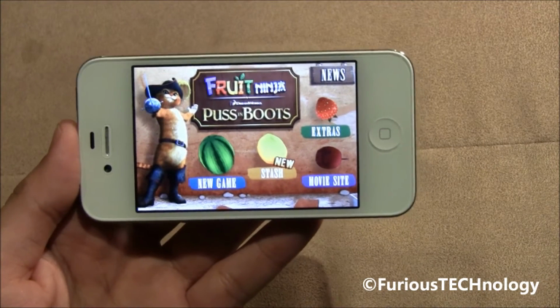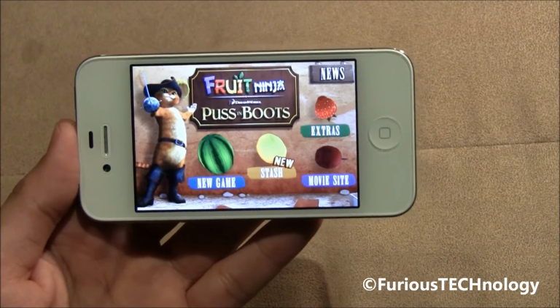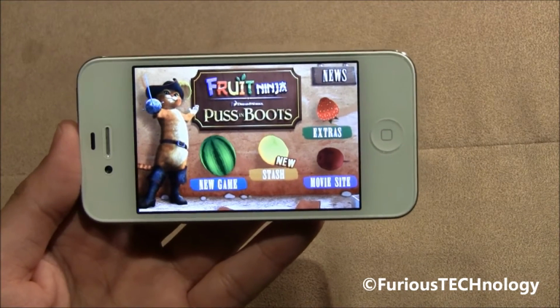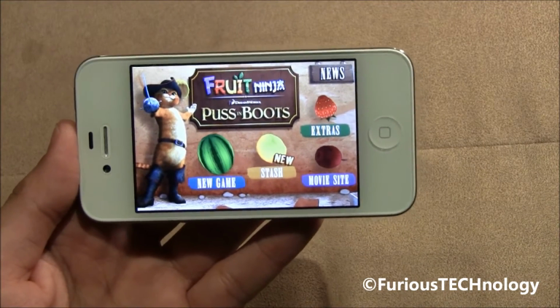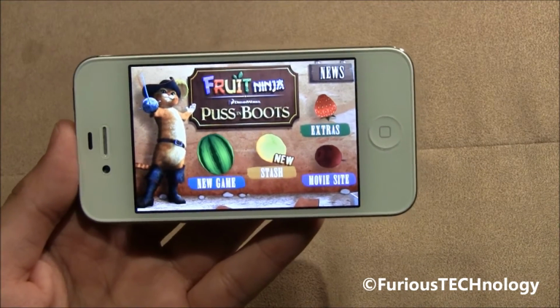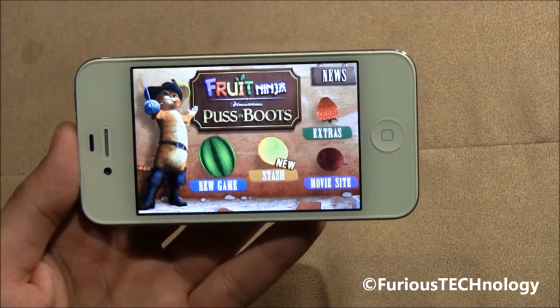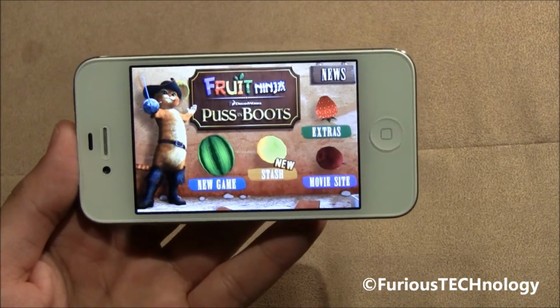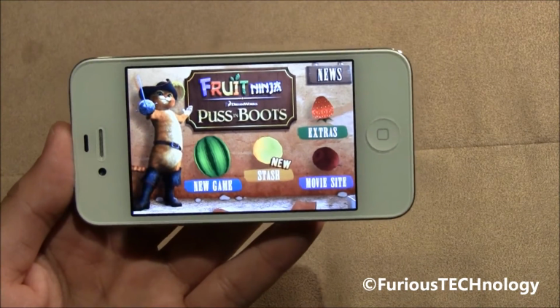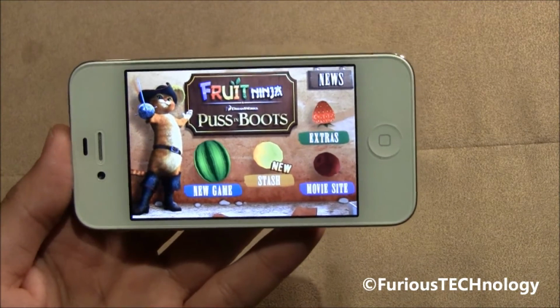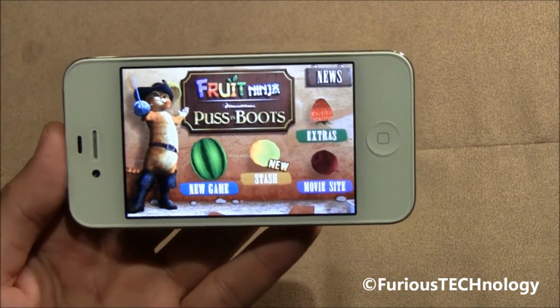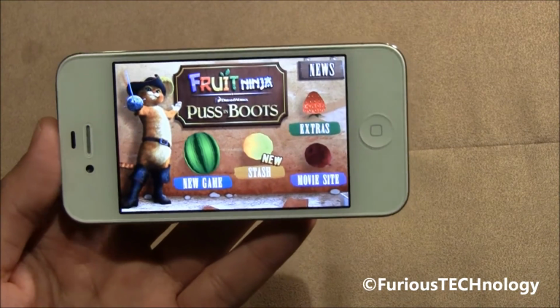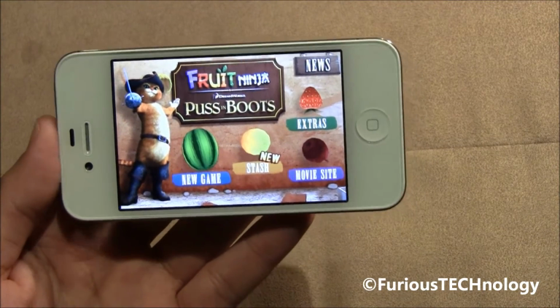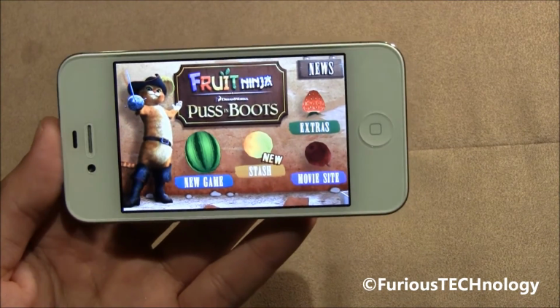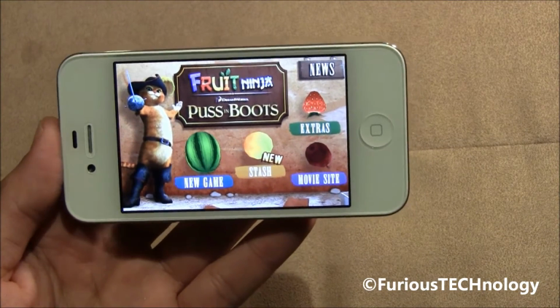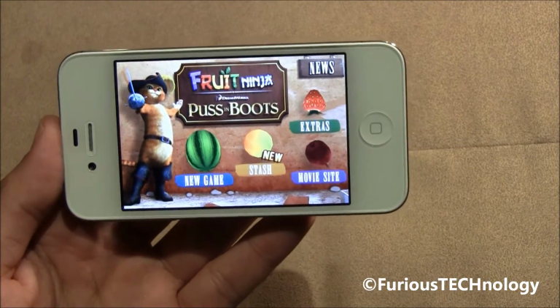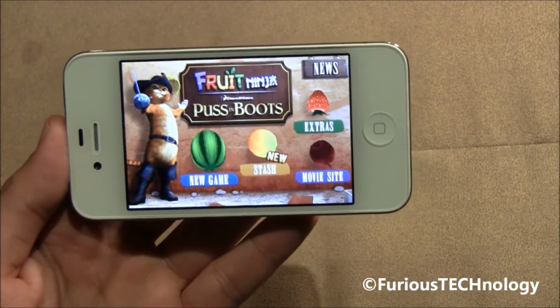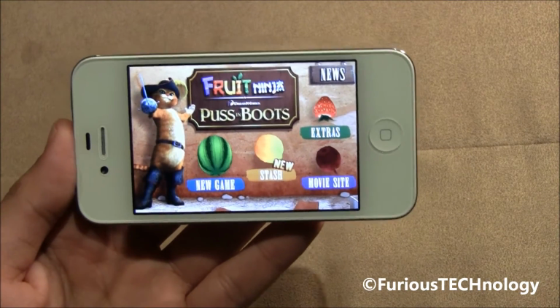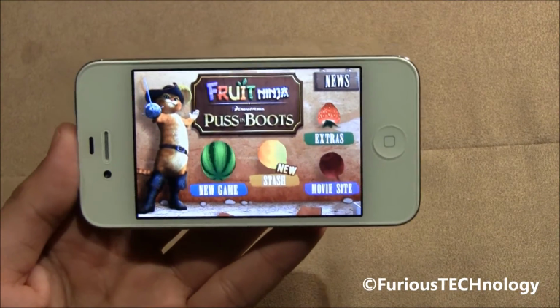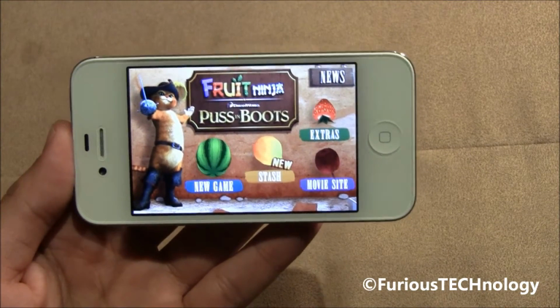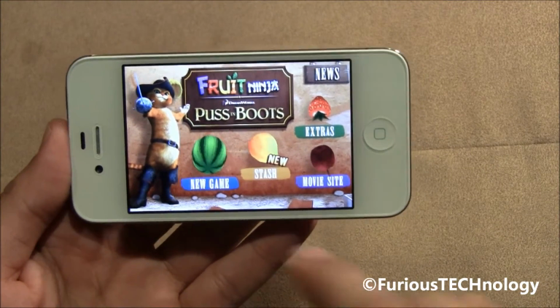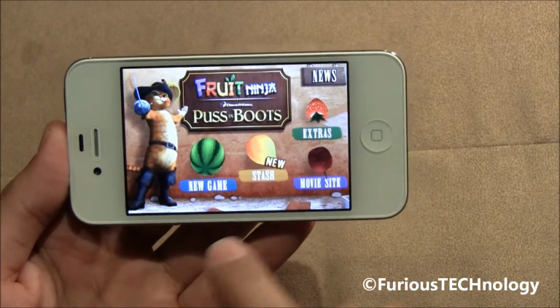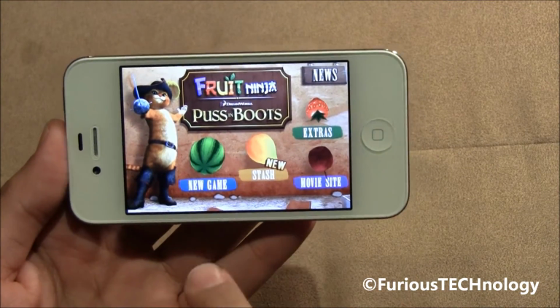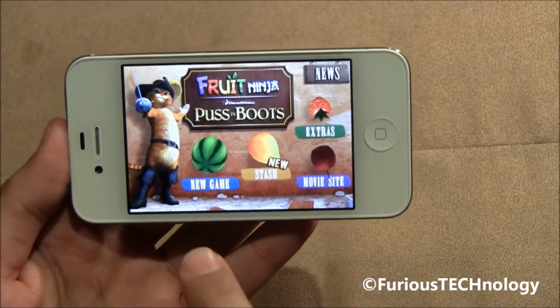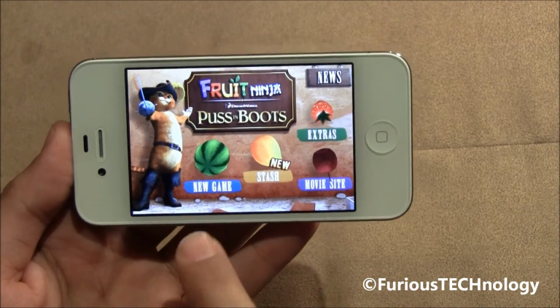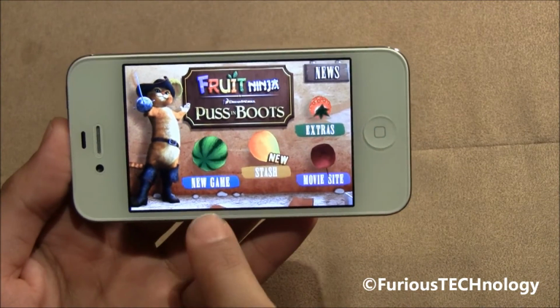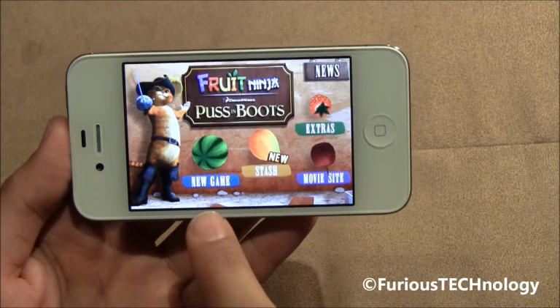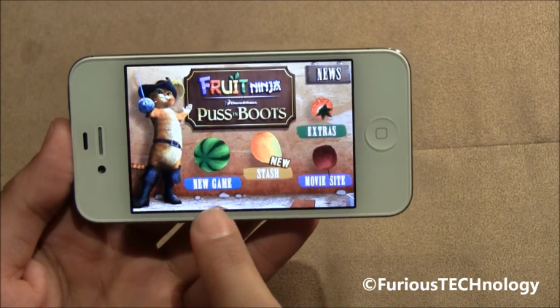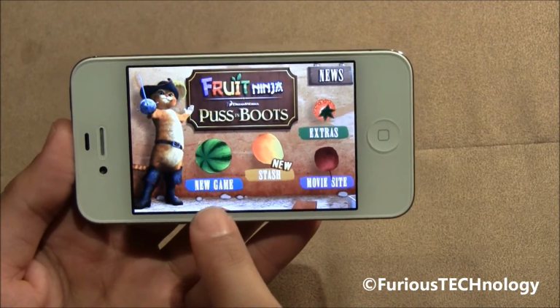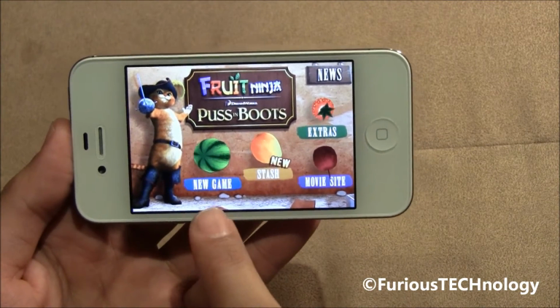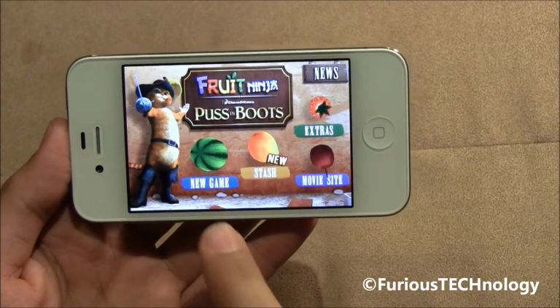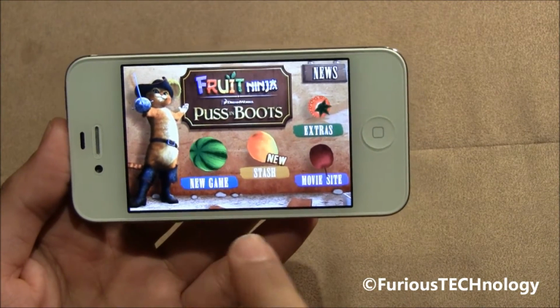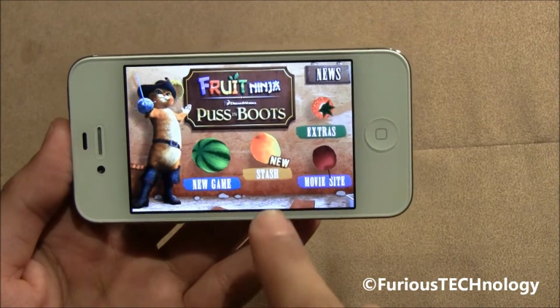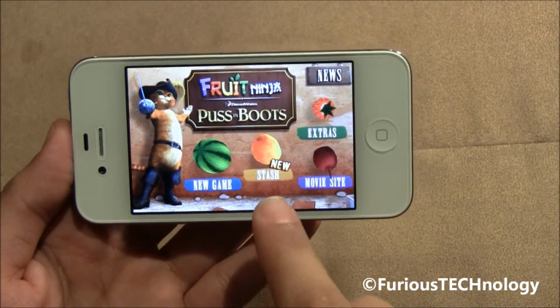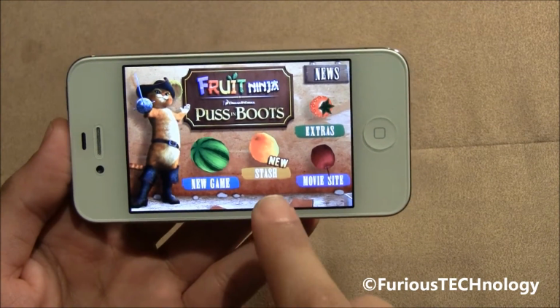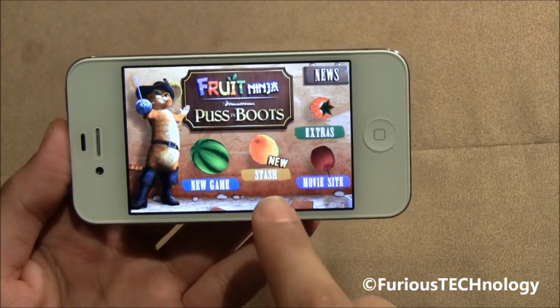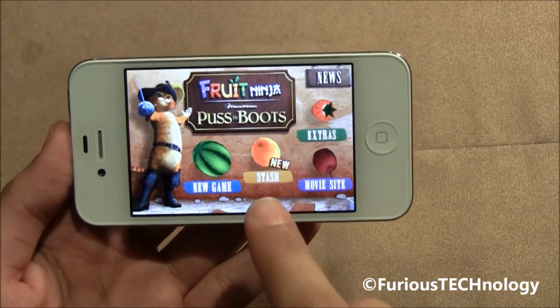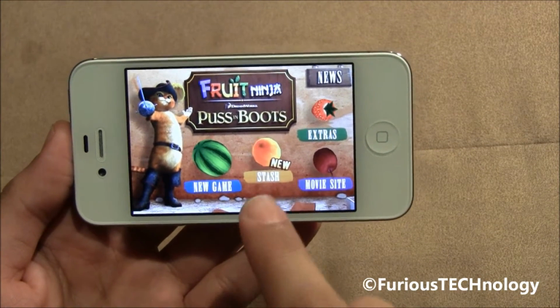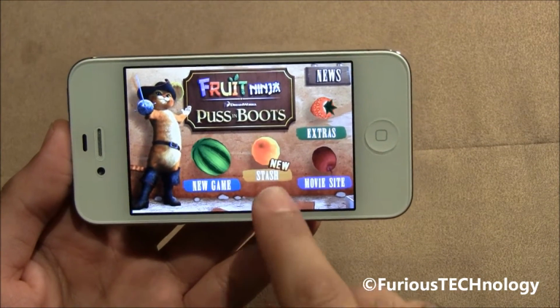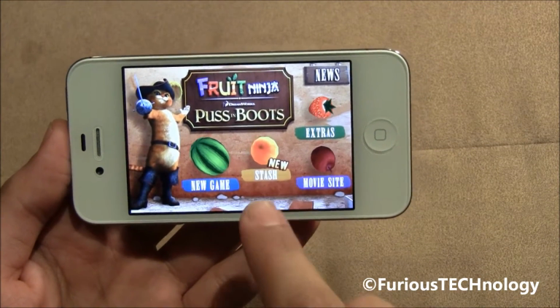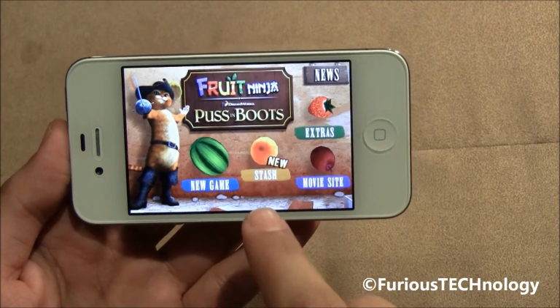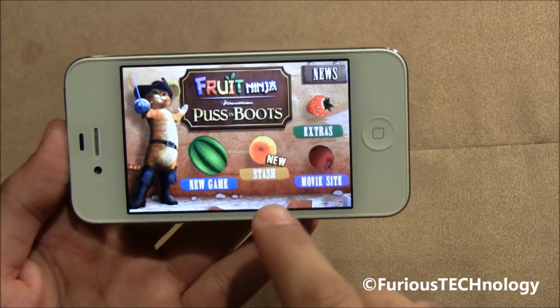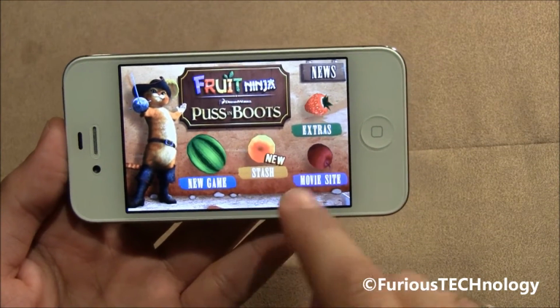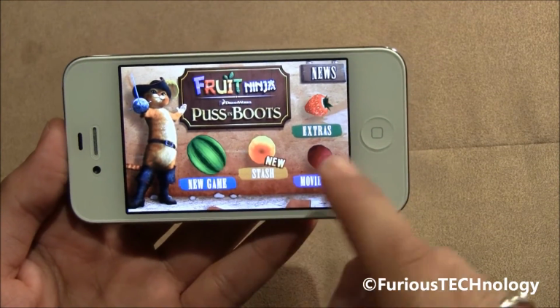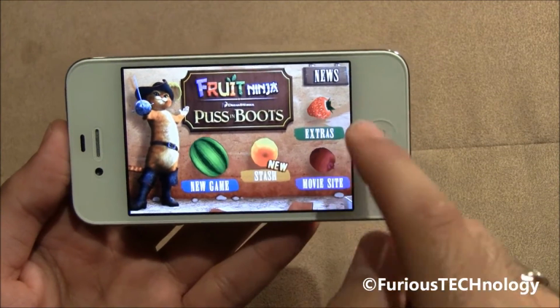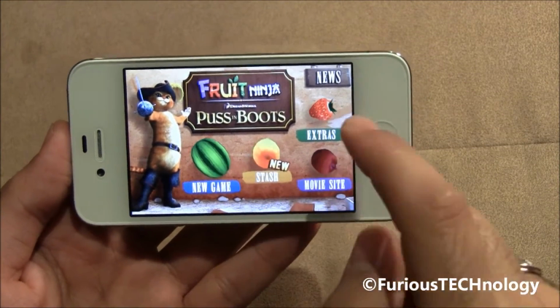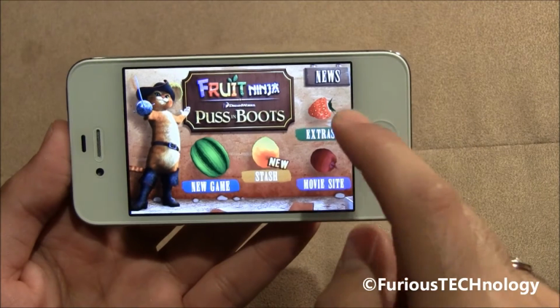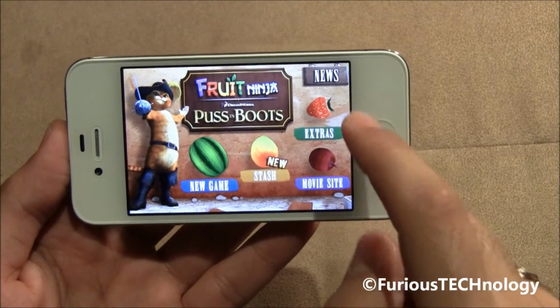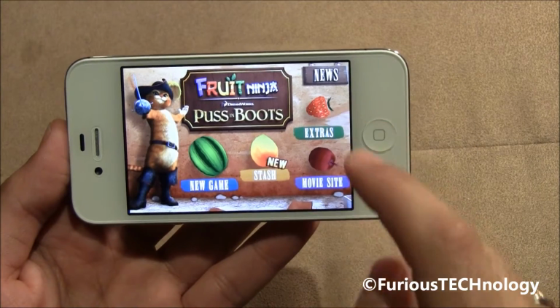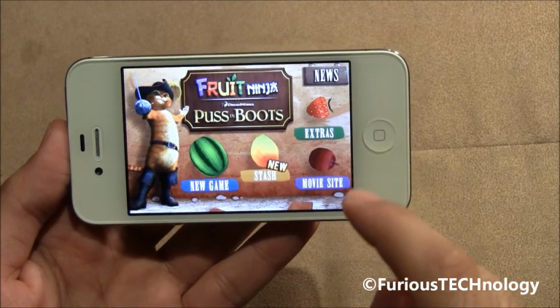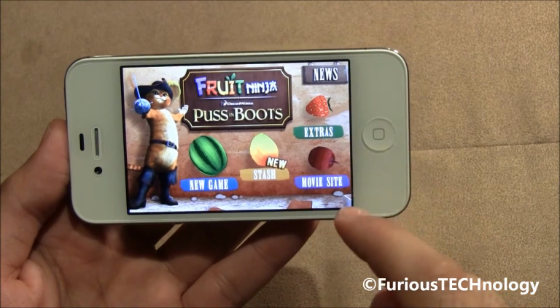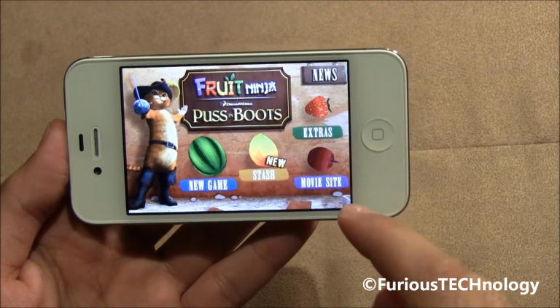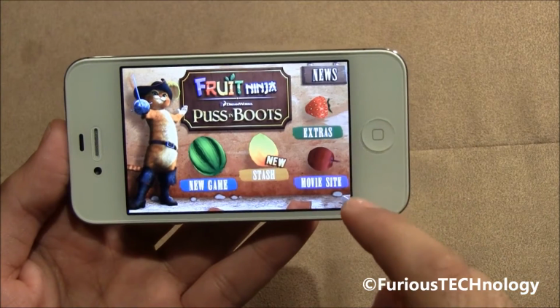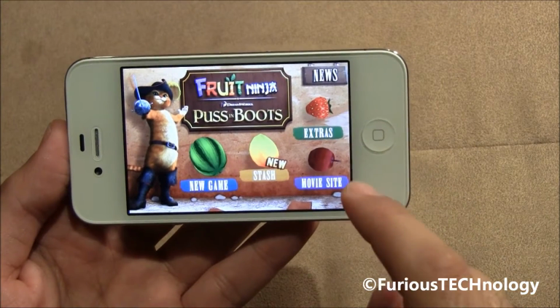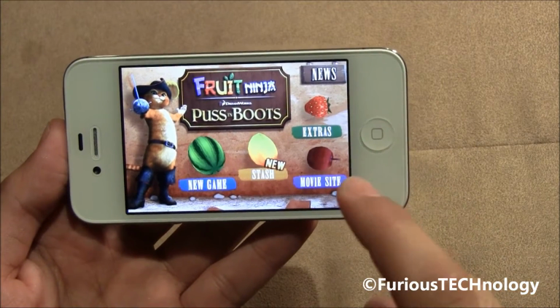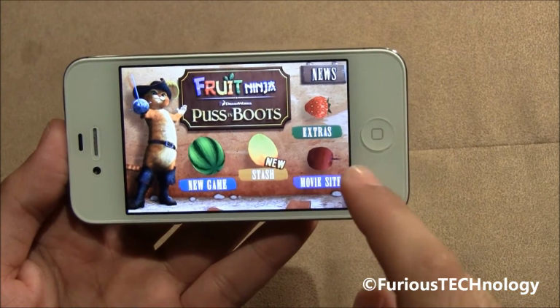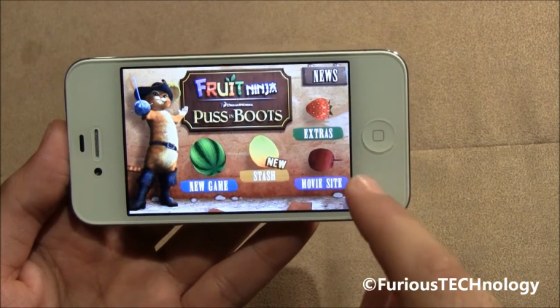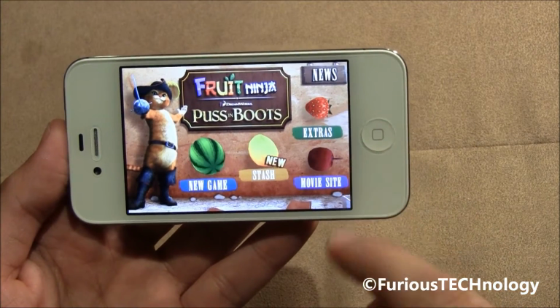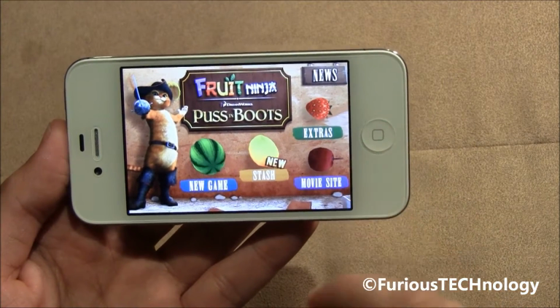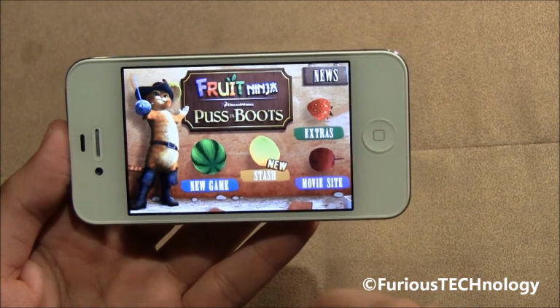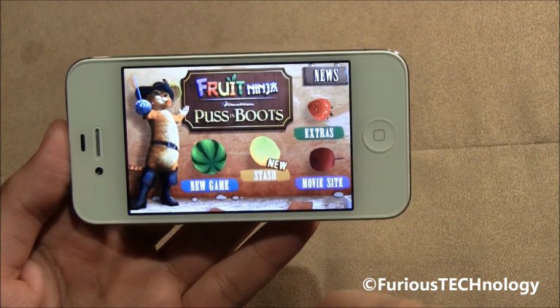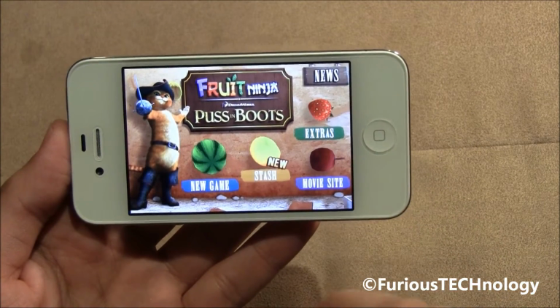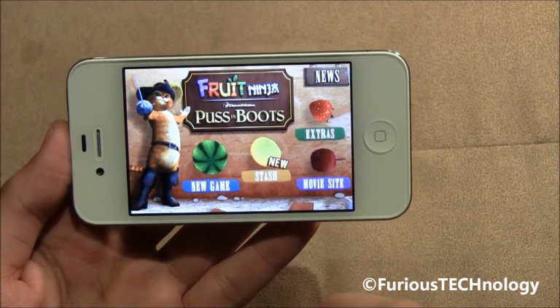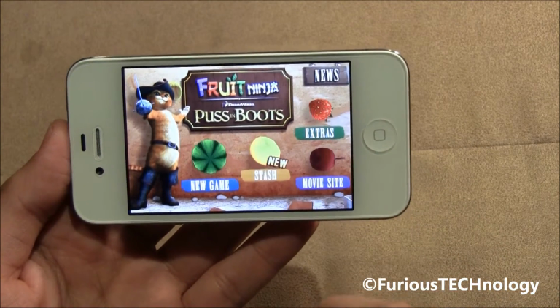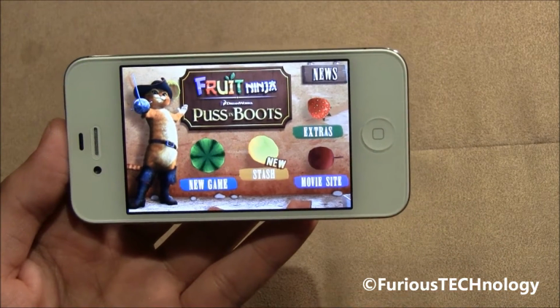Here we are on the home screen now. So we've got New Game, Stash, Extras, and Movie Site.